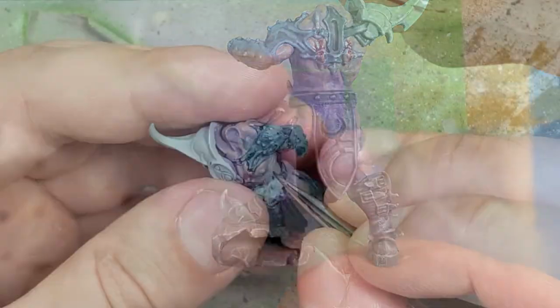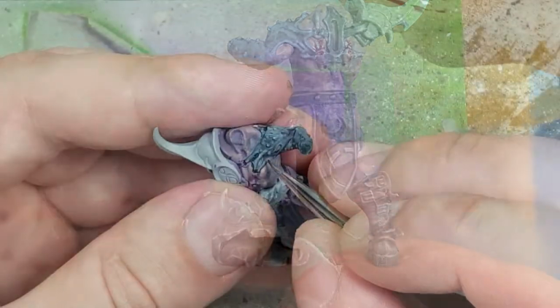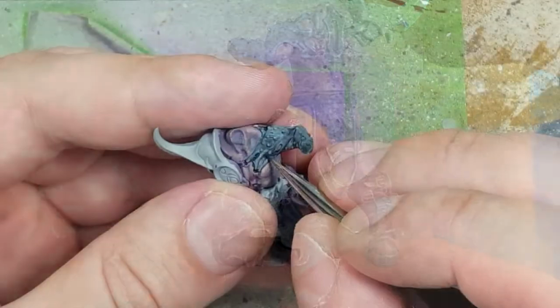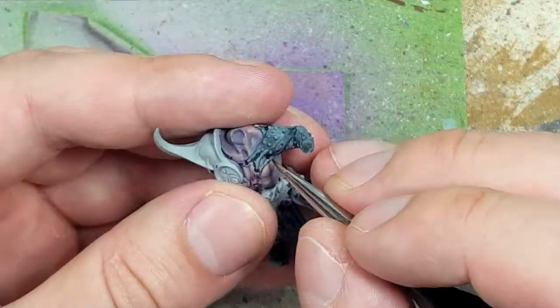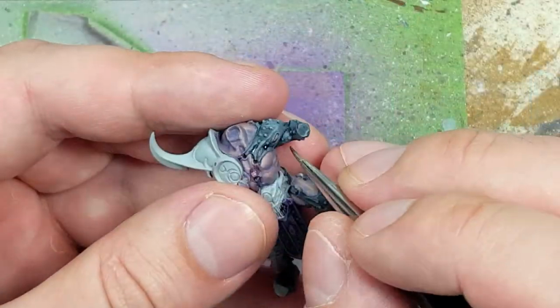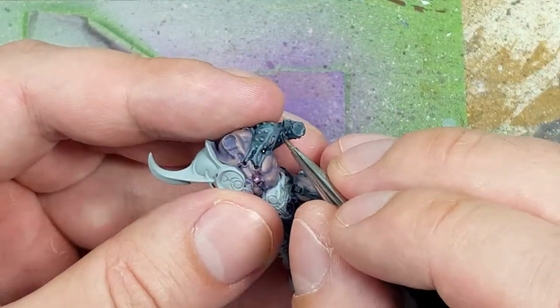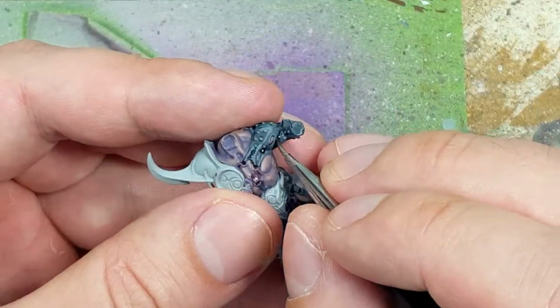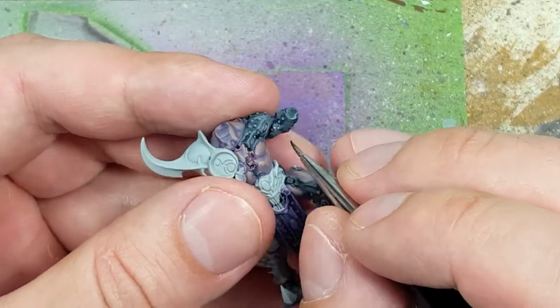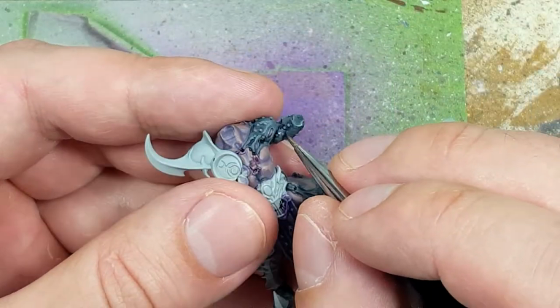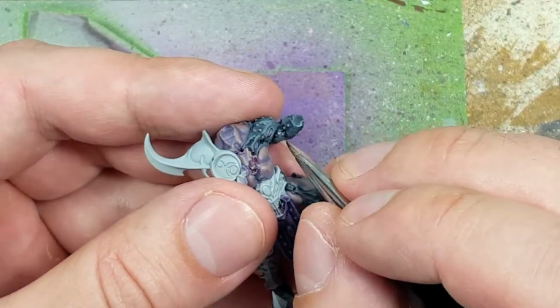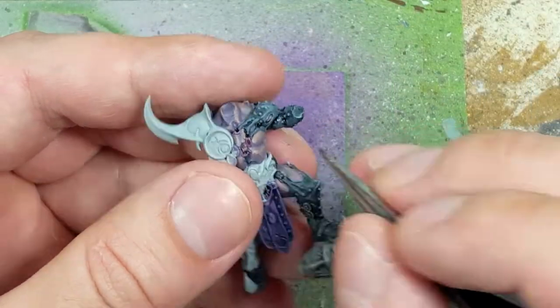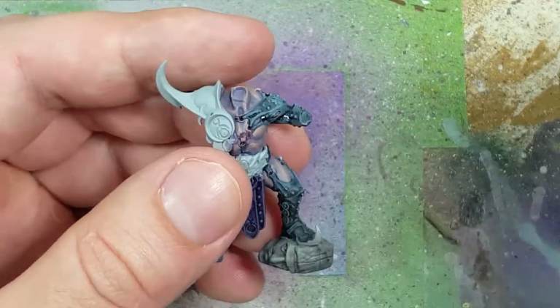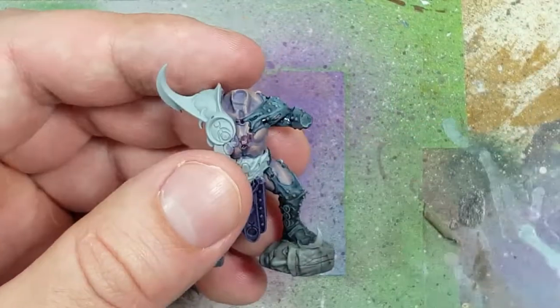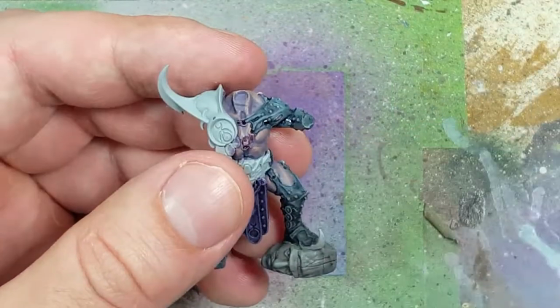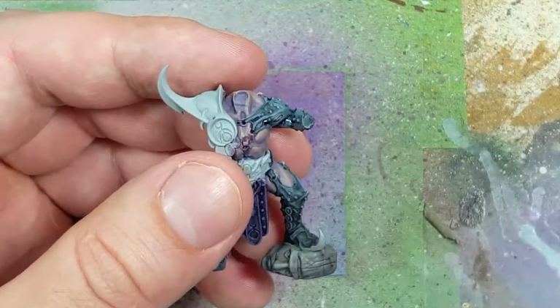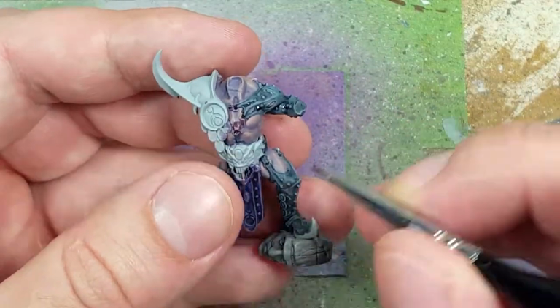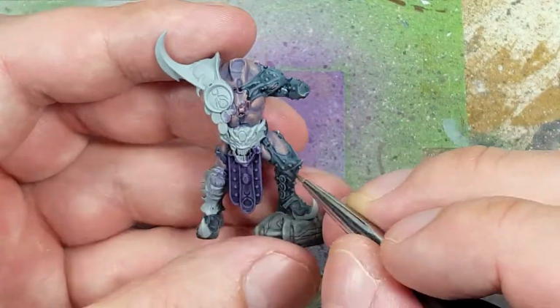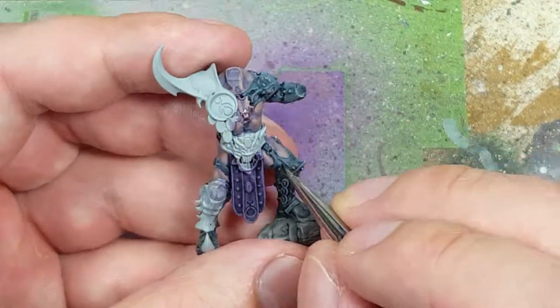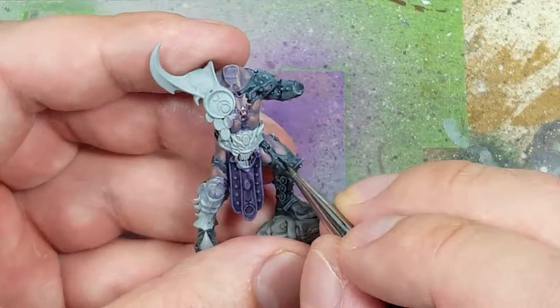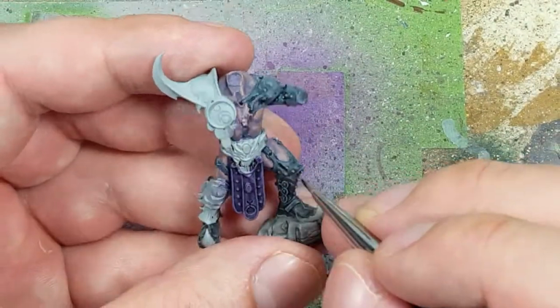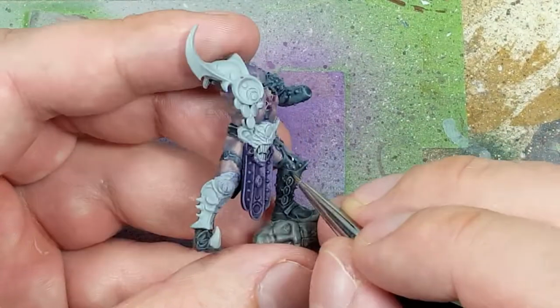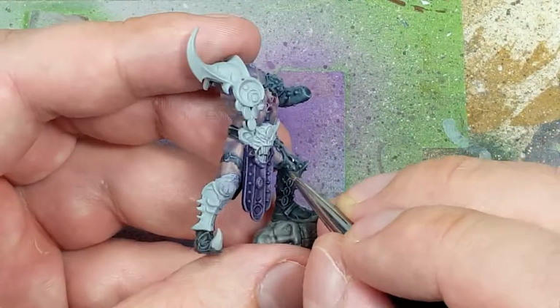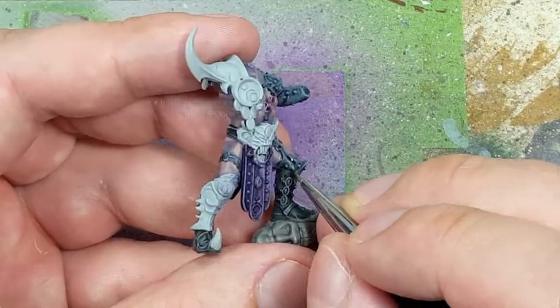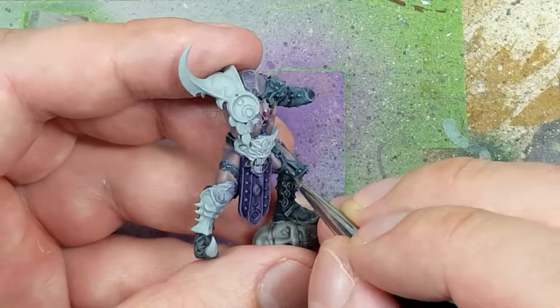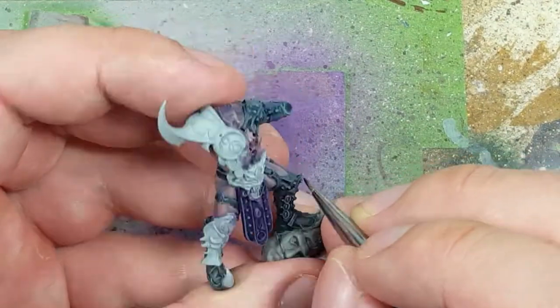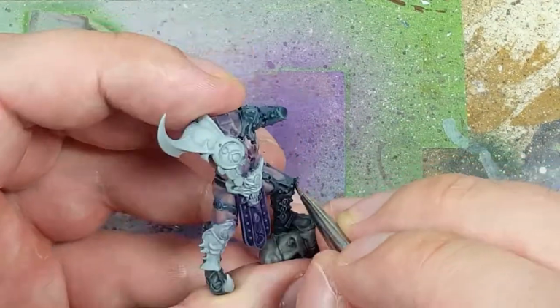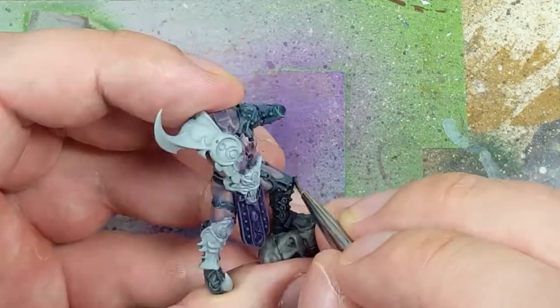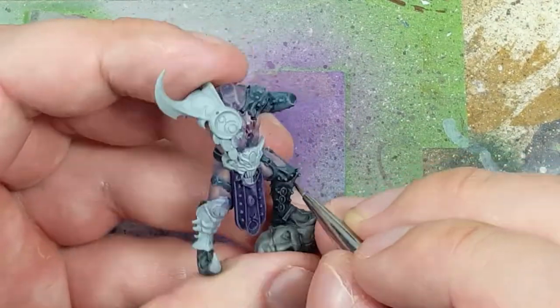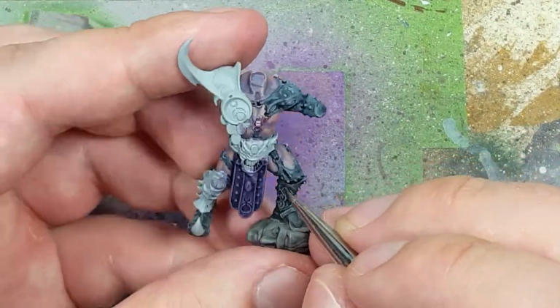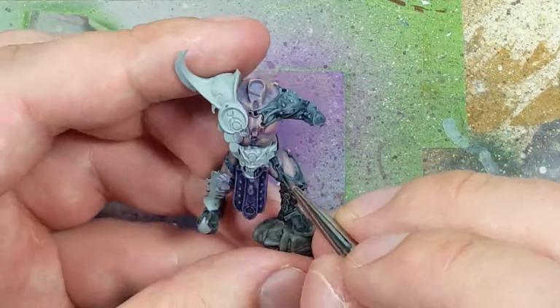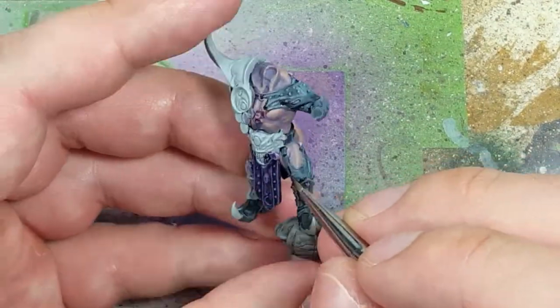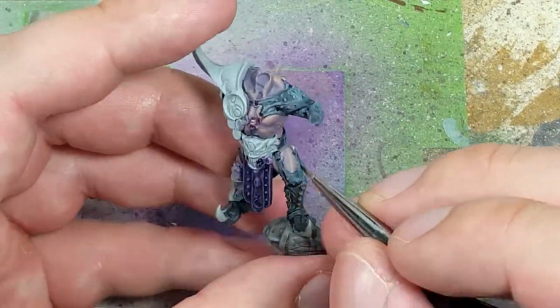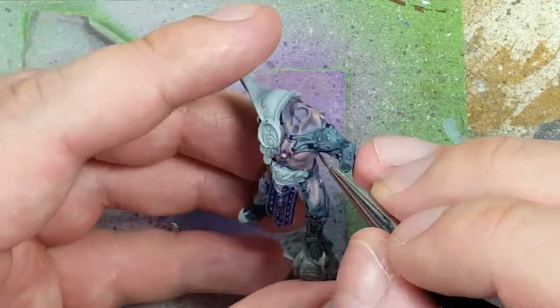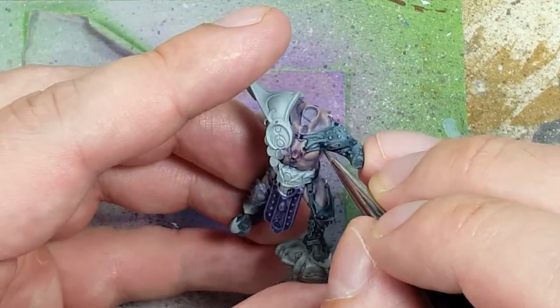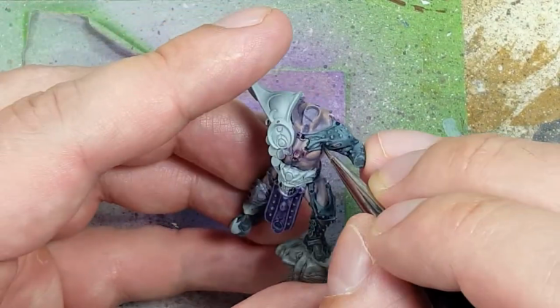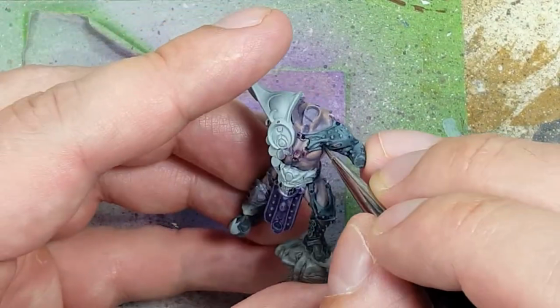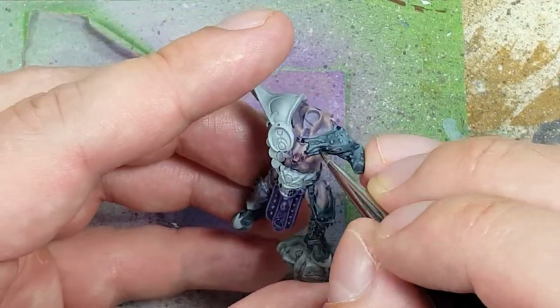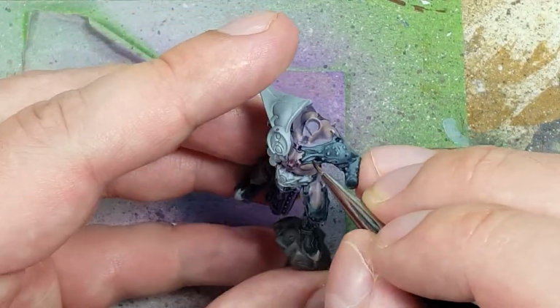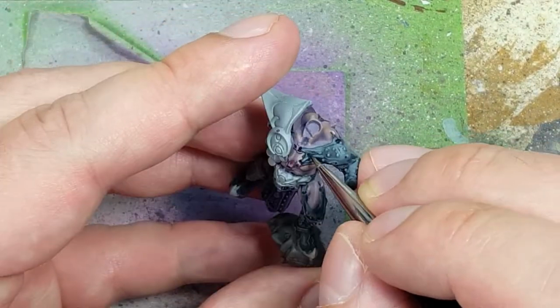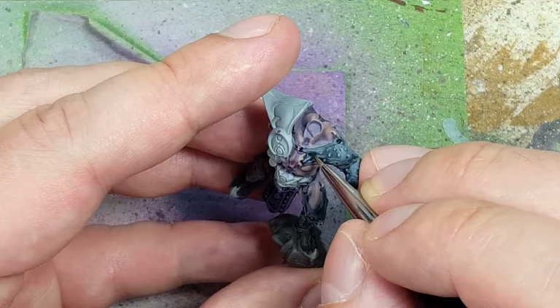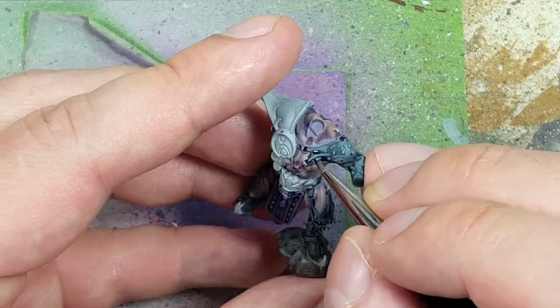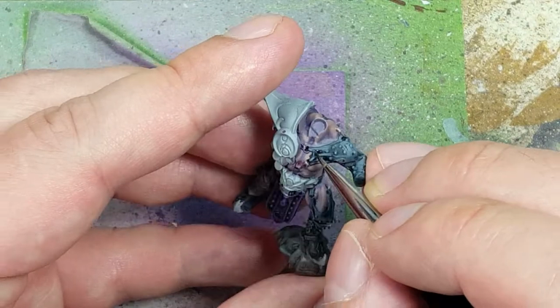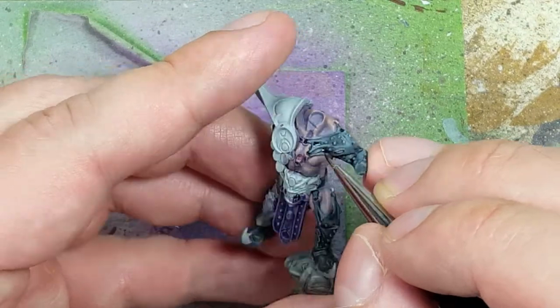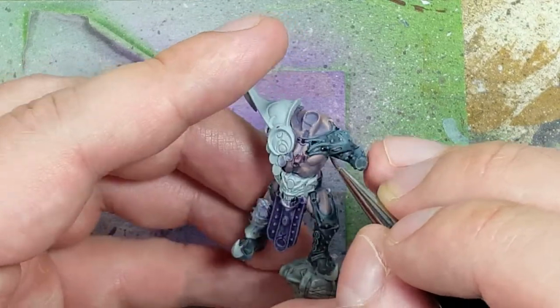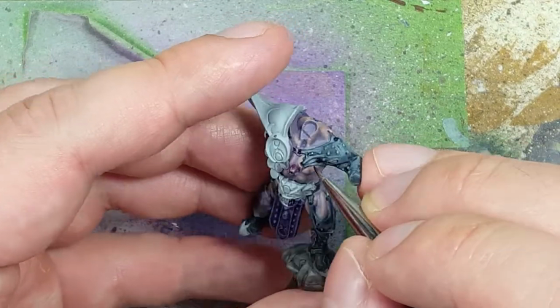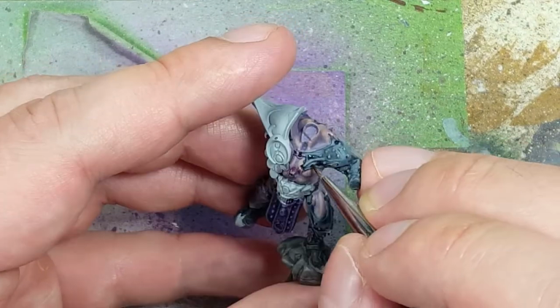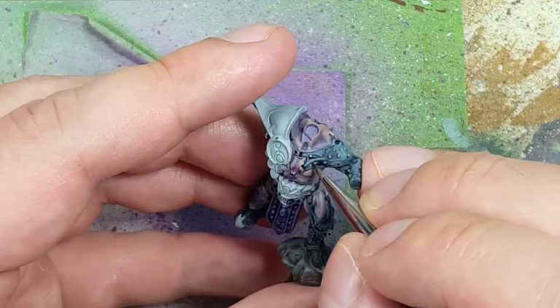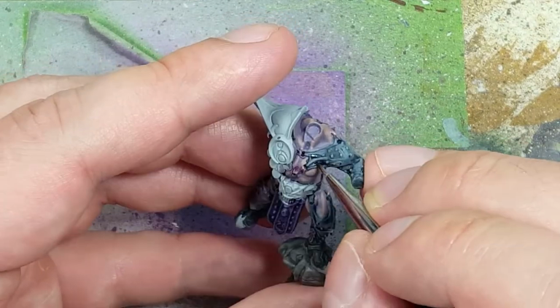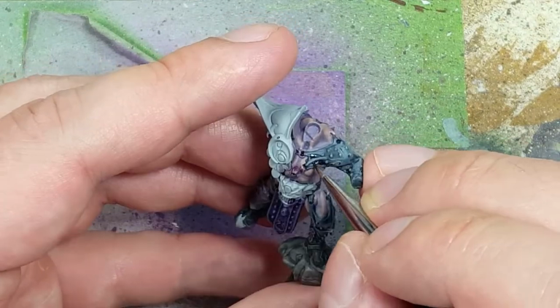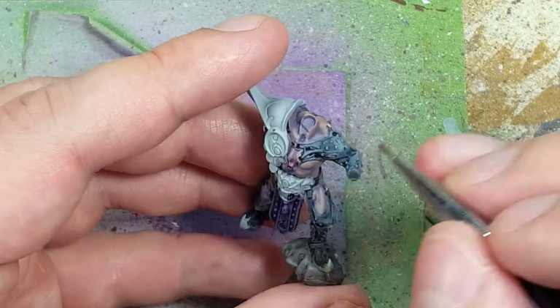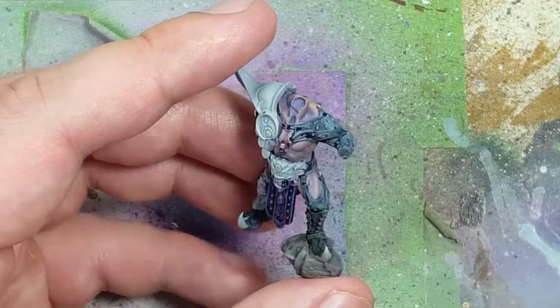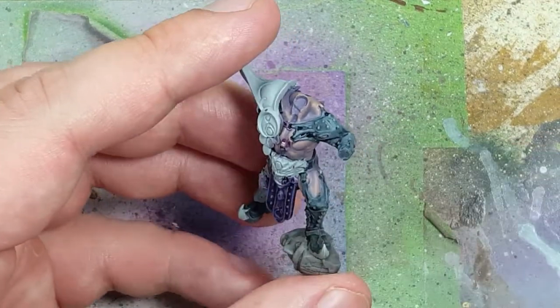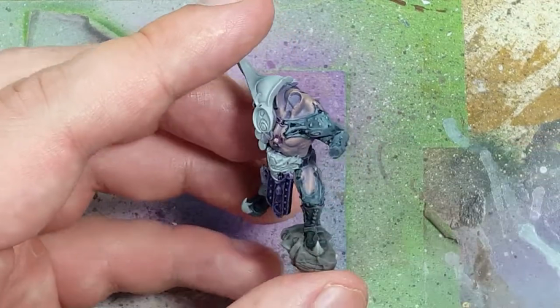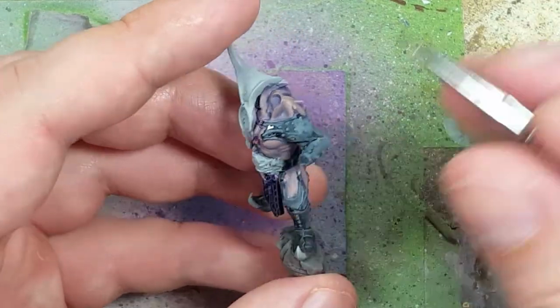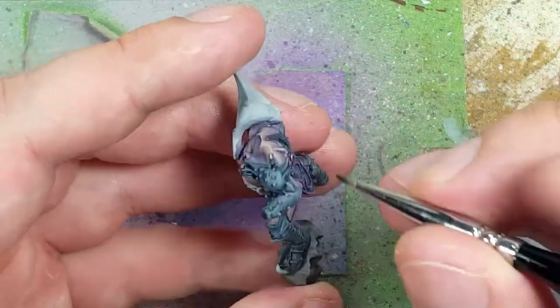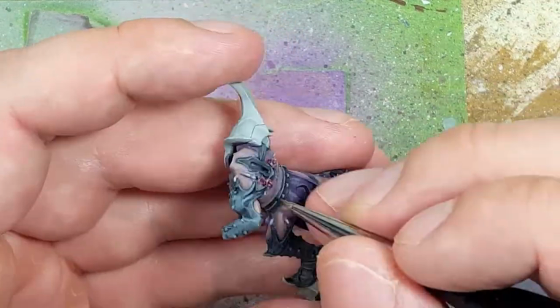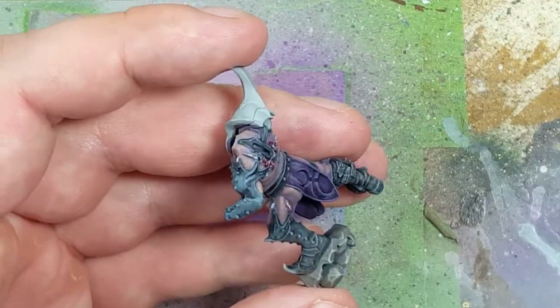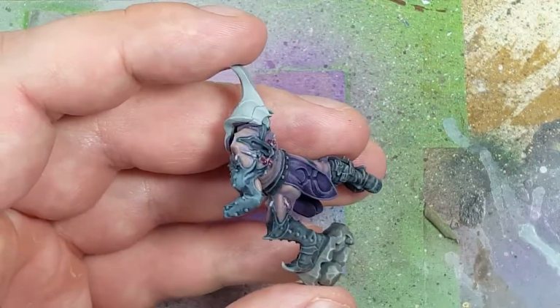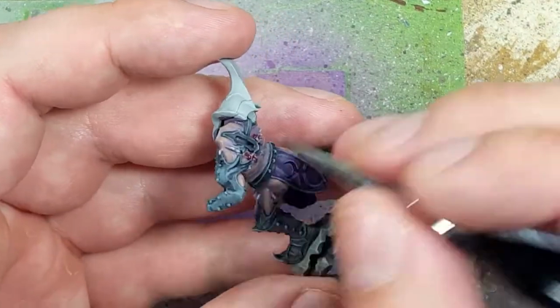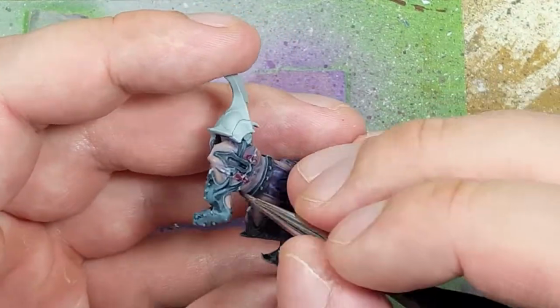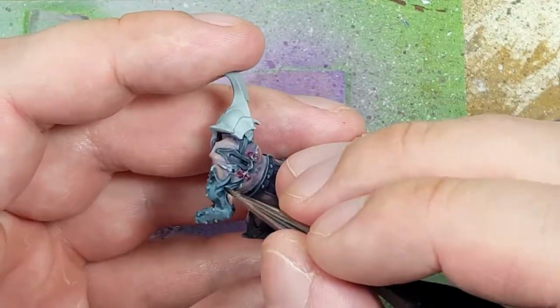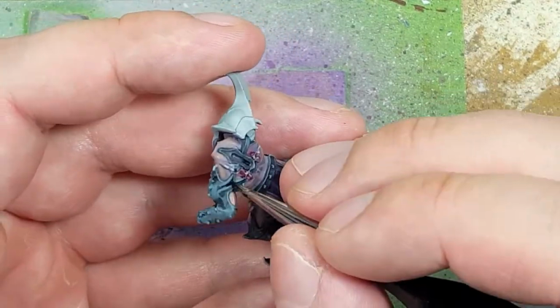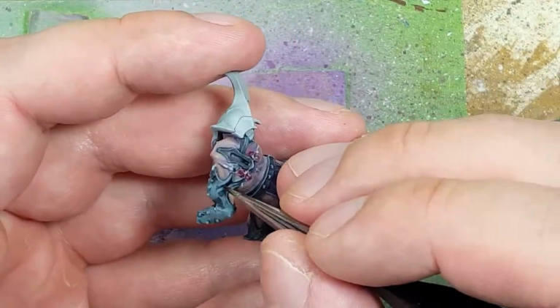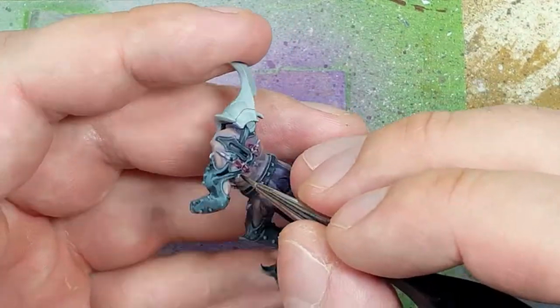I then go back with some Nuln Oil and apply it directly into the darkest recesses of each piece of leather.